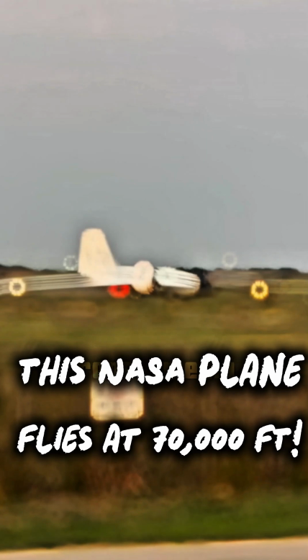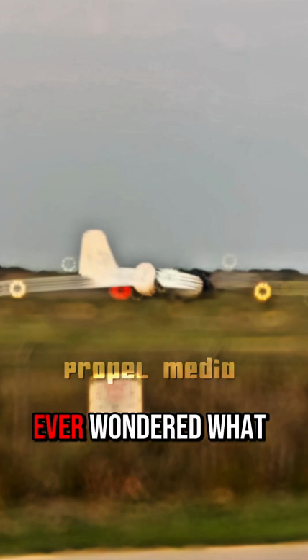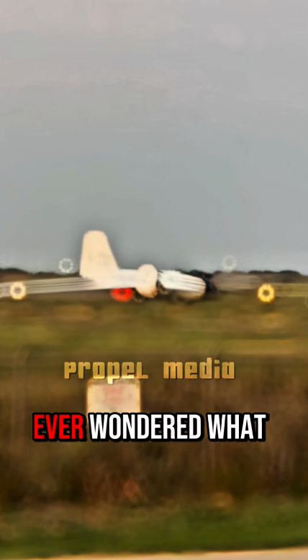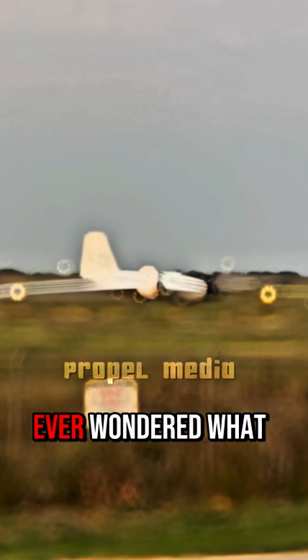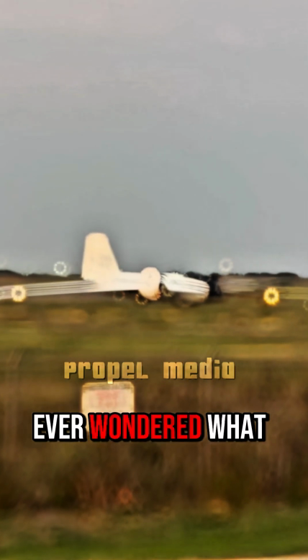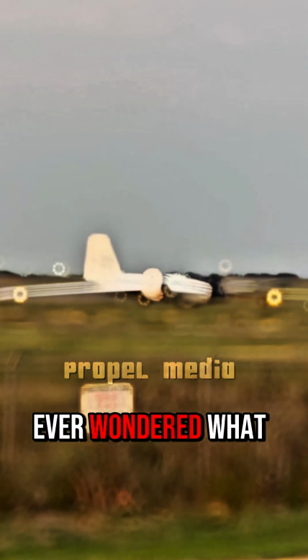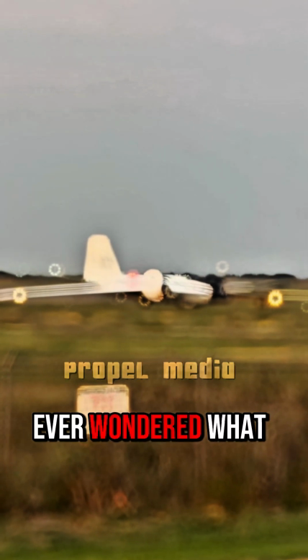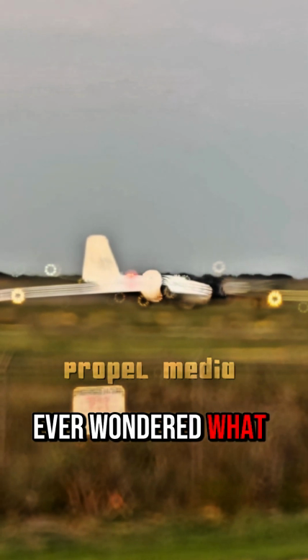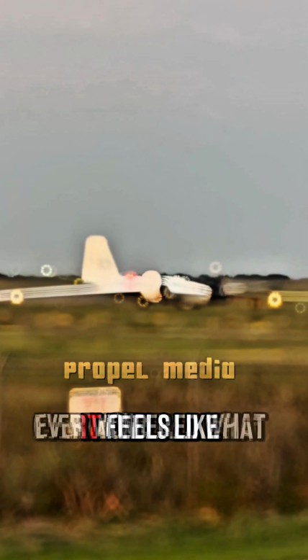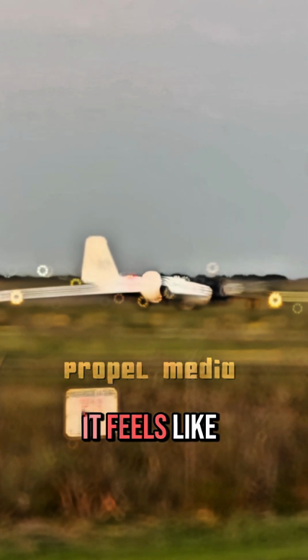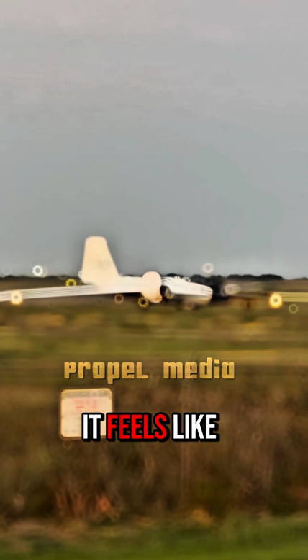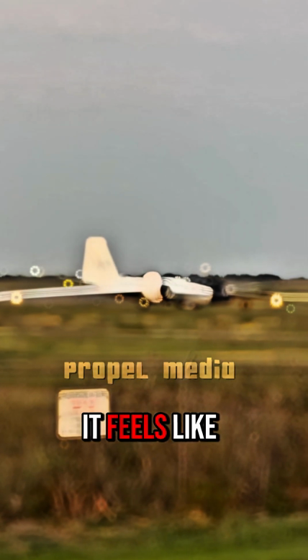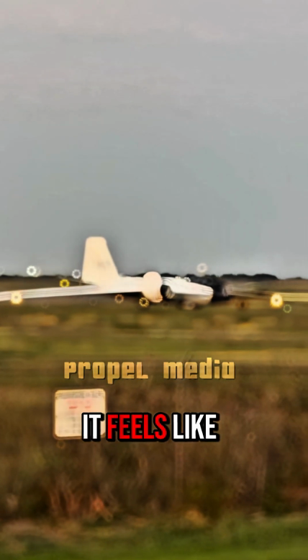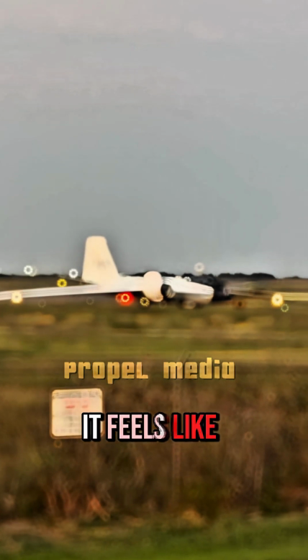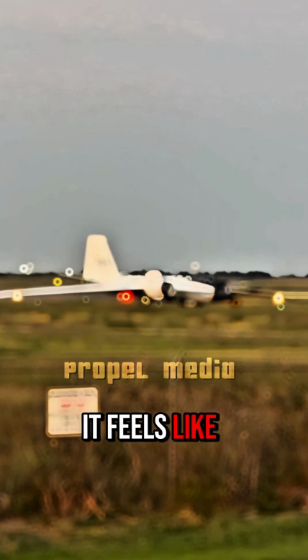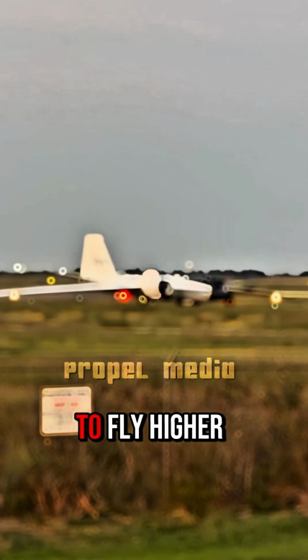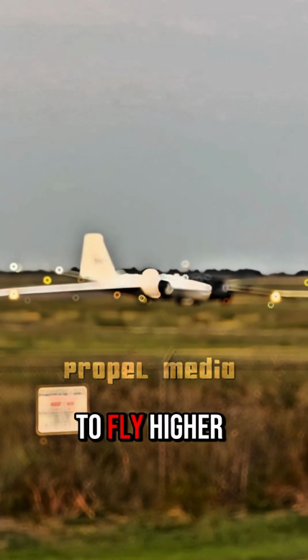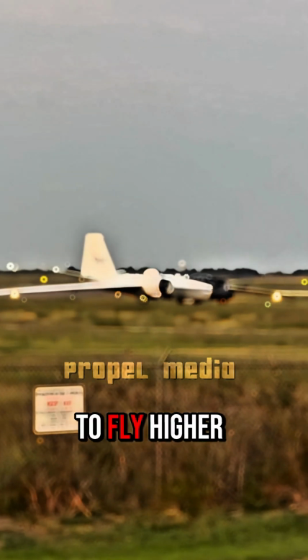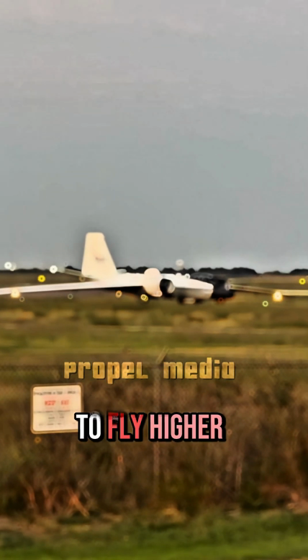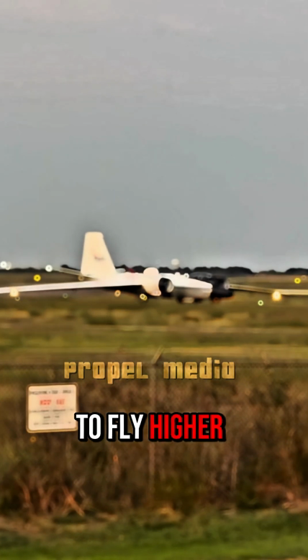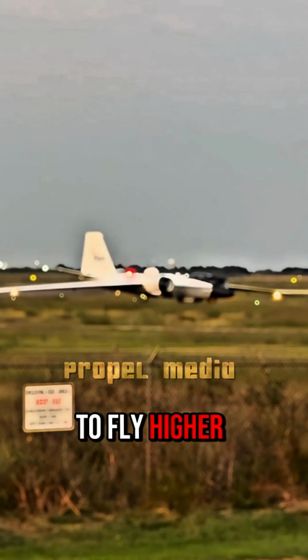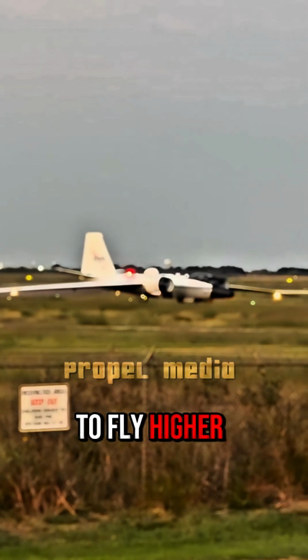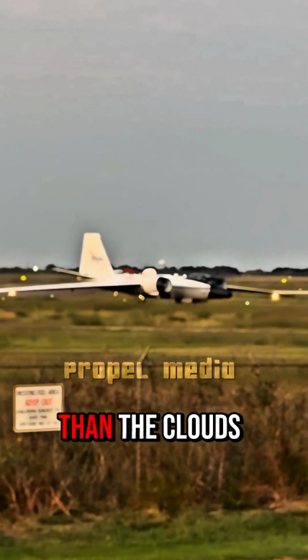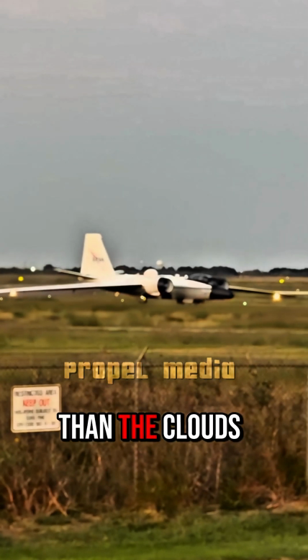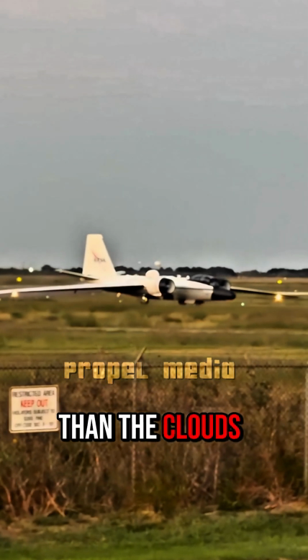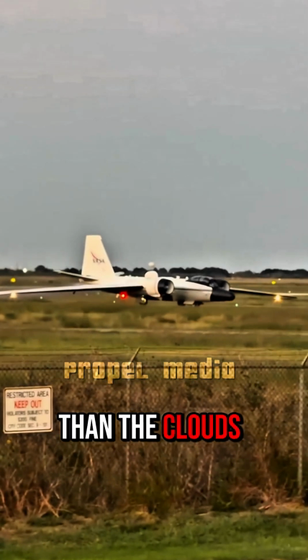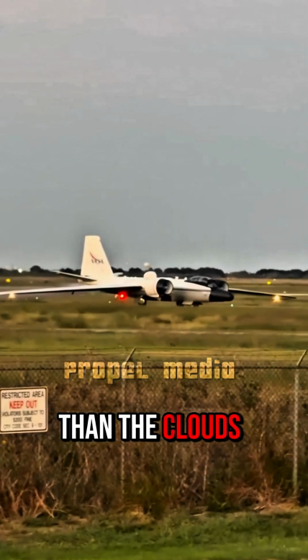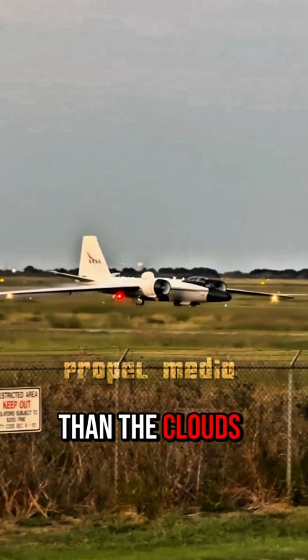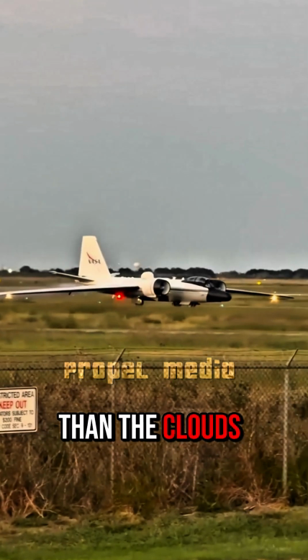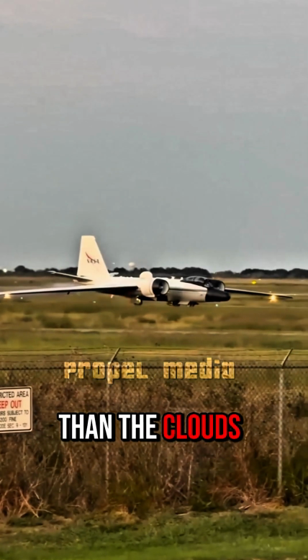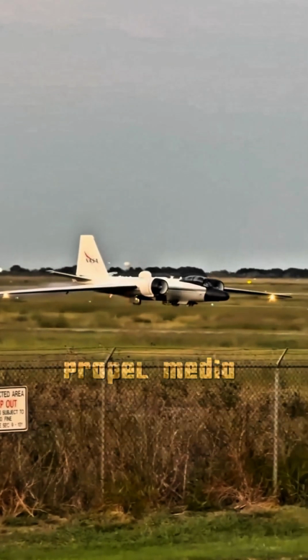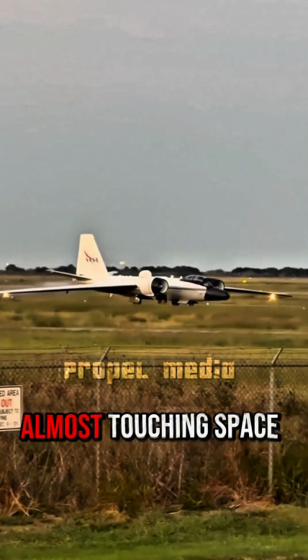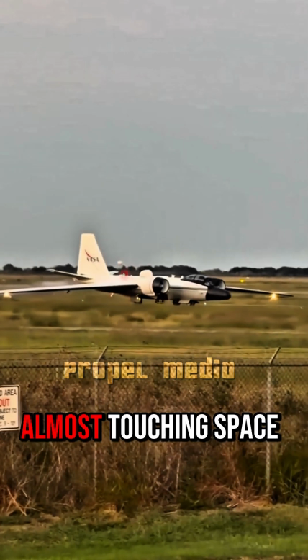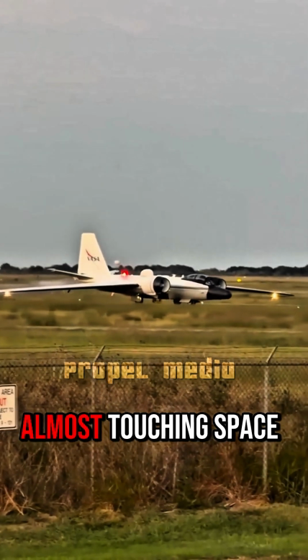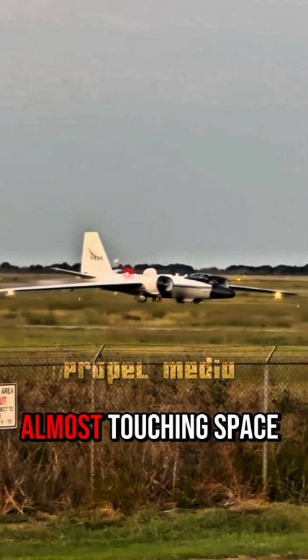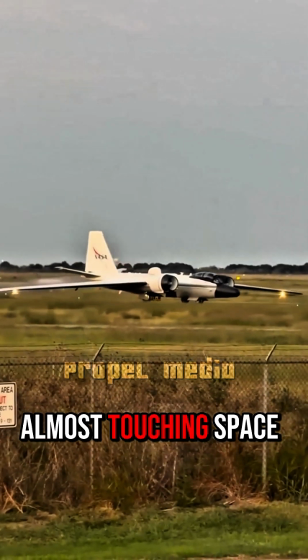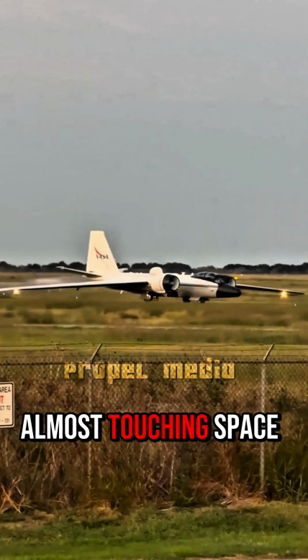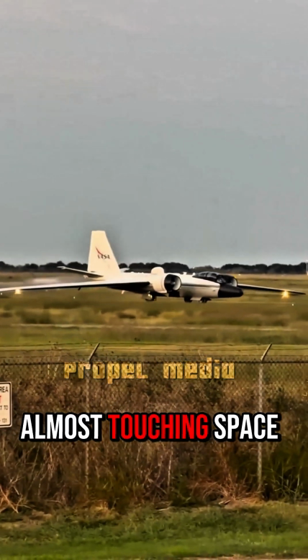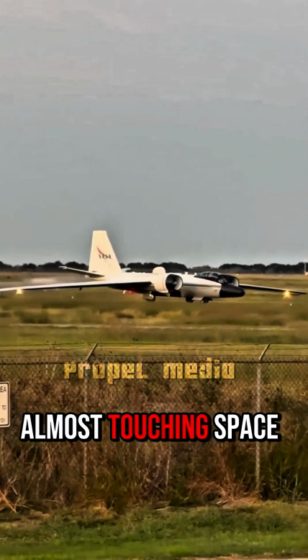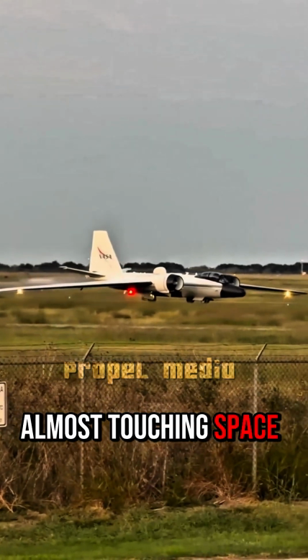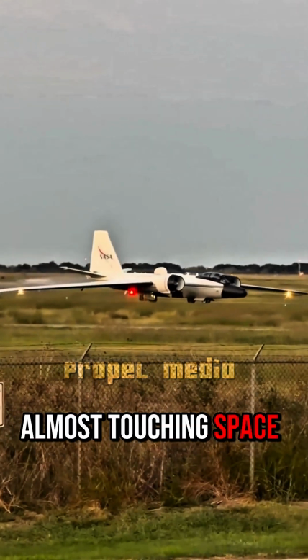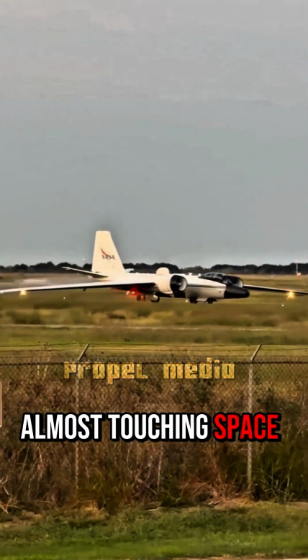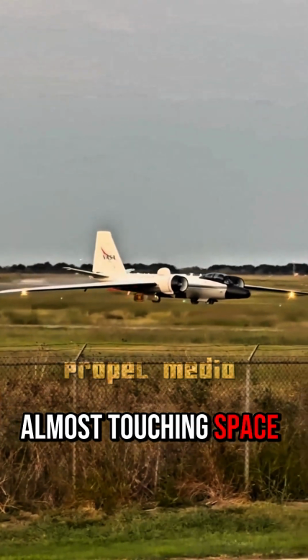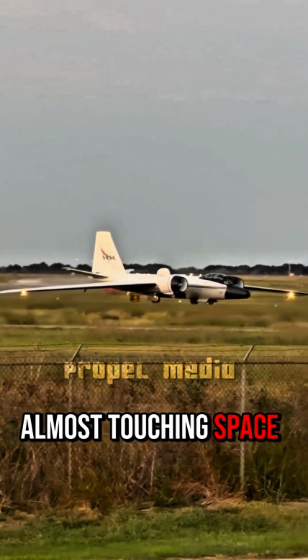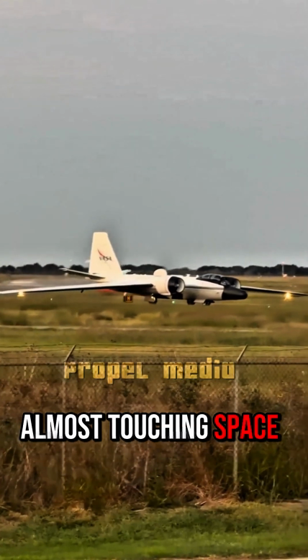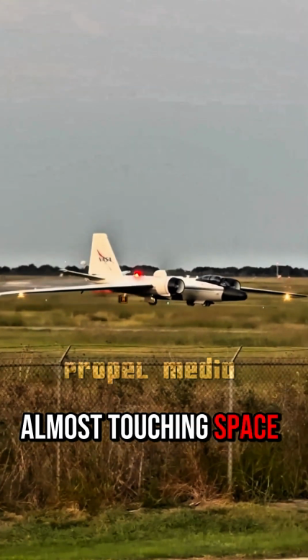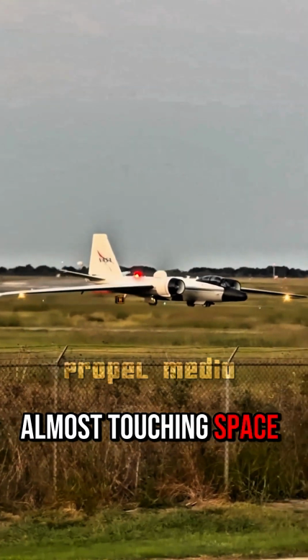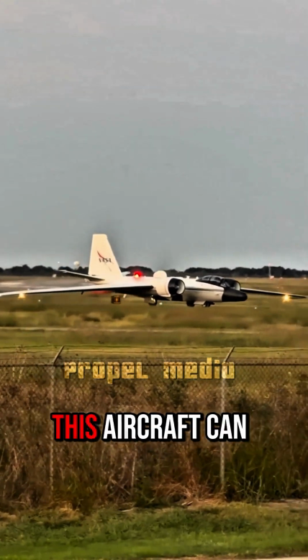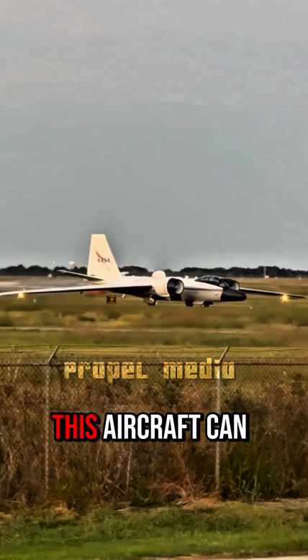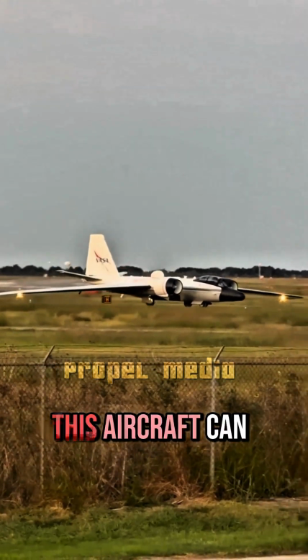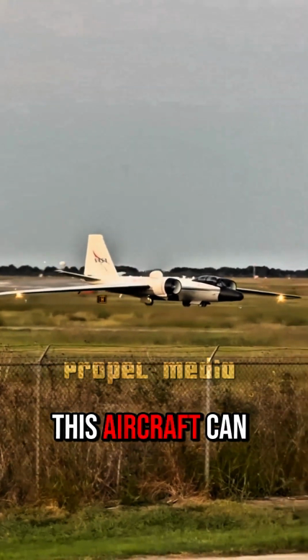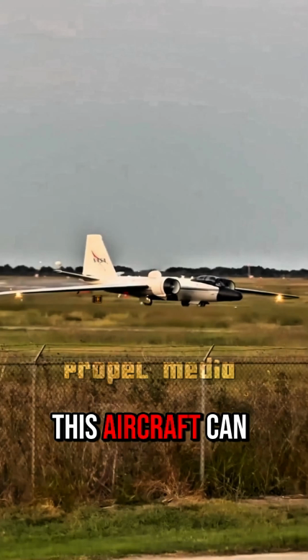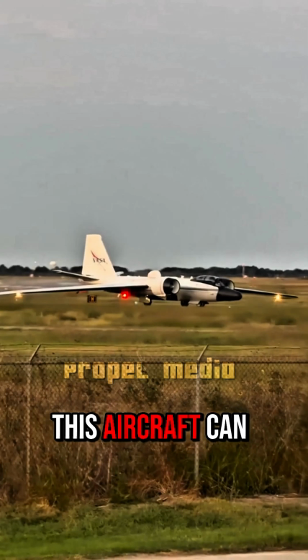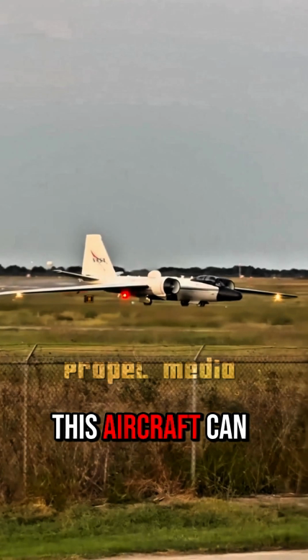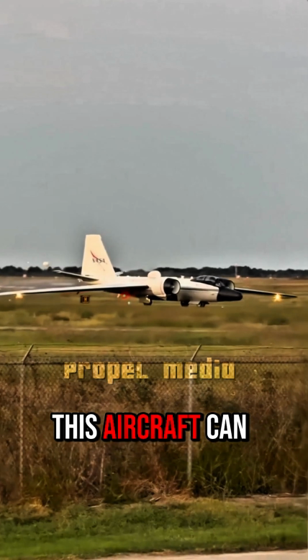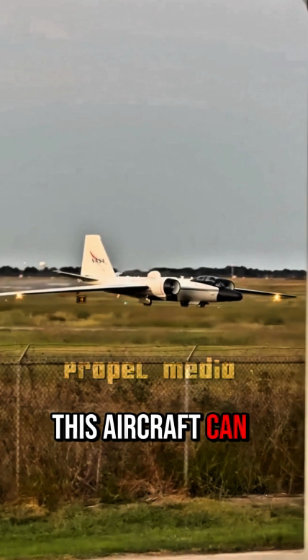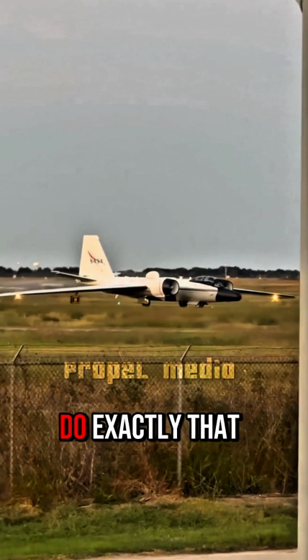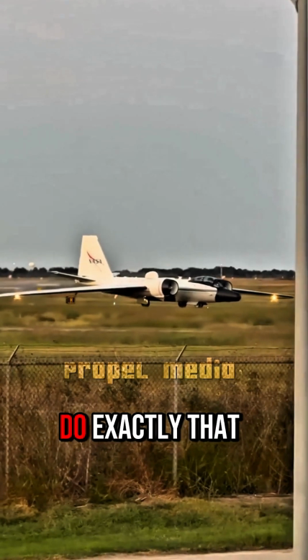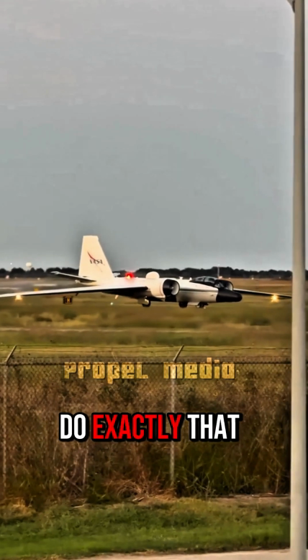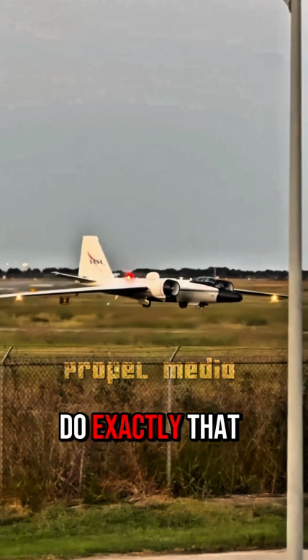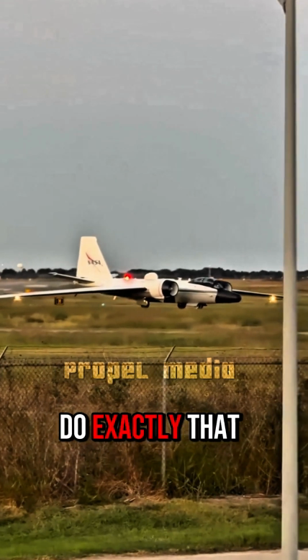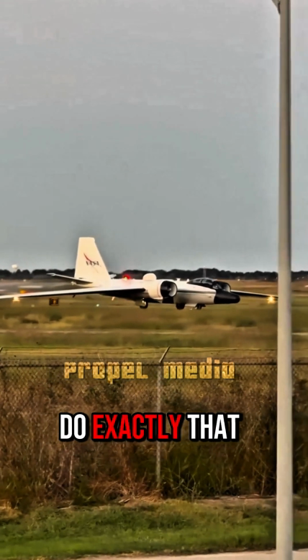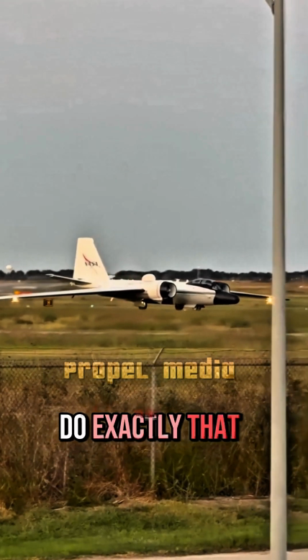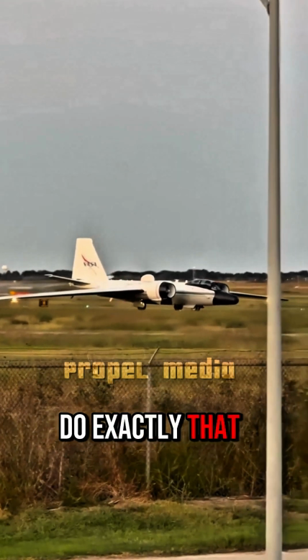Ever wondered what it feels like to fly higher than the clouds, almost touching space? This aircraft can do exactly that.